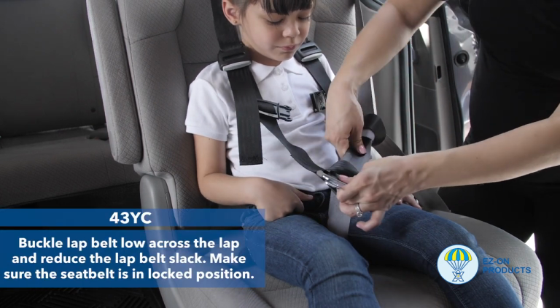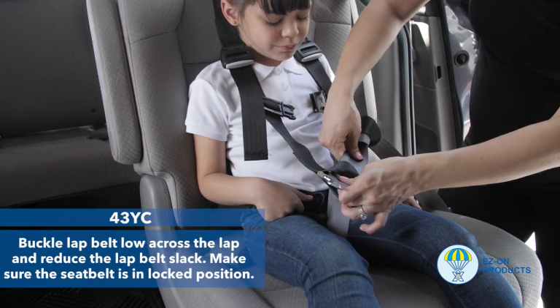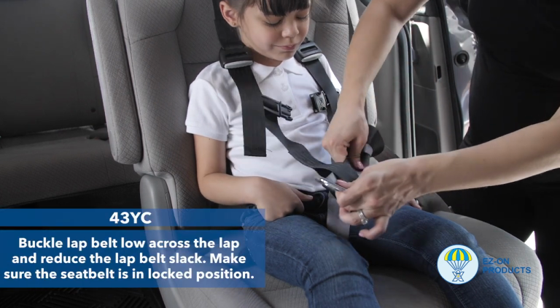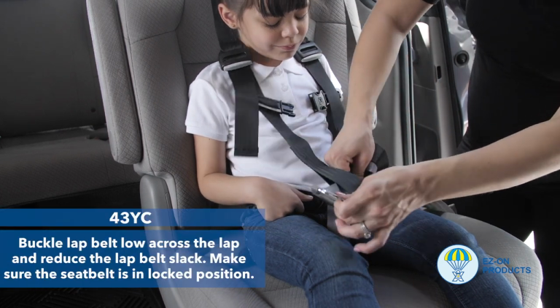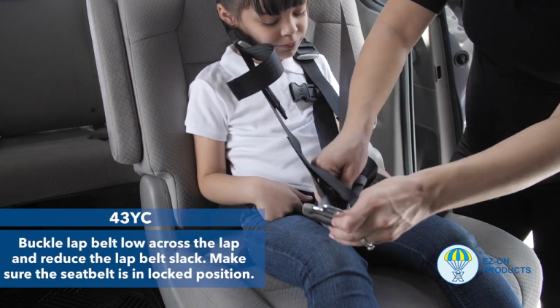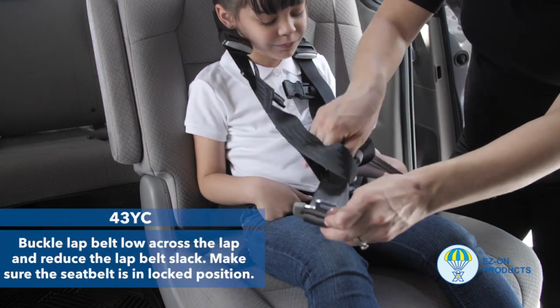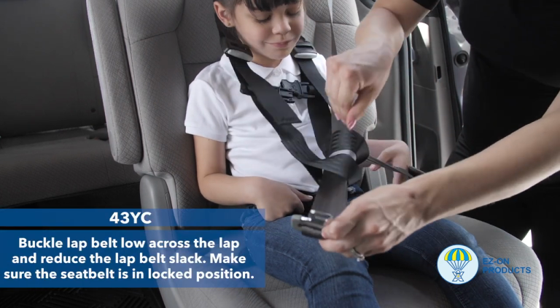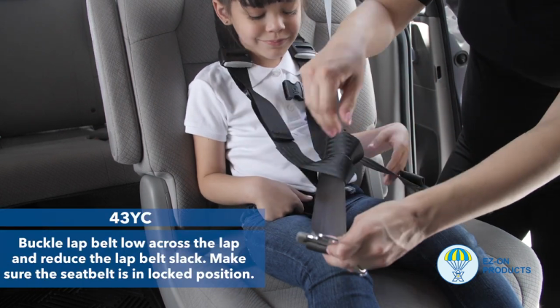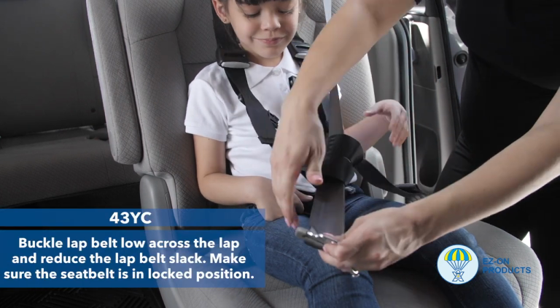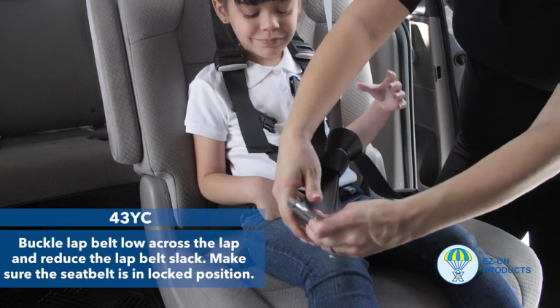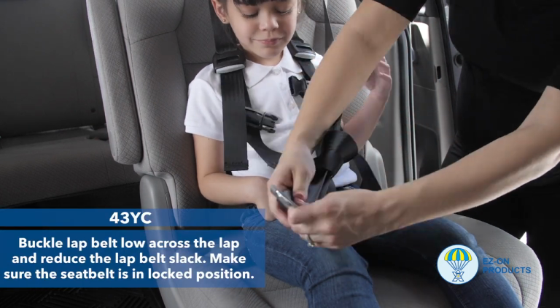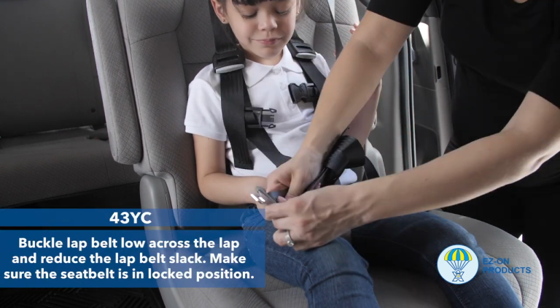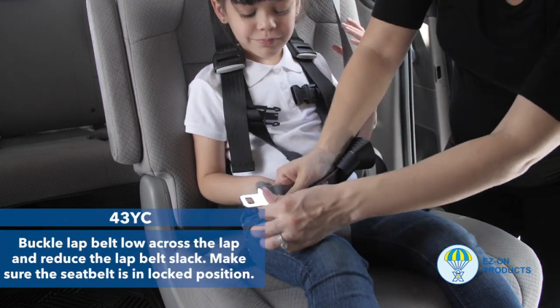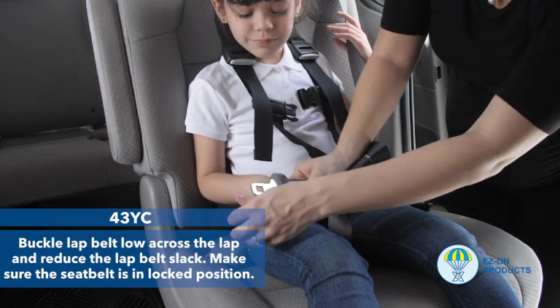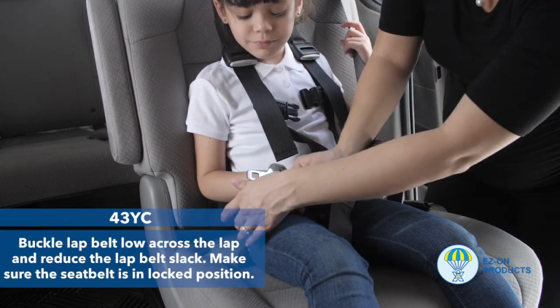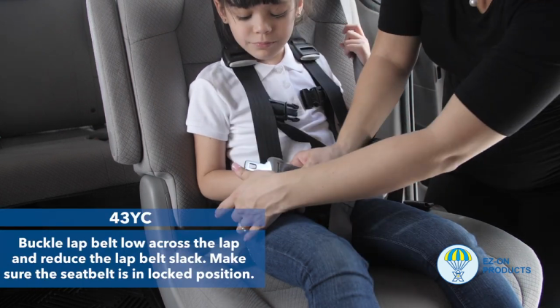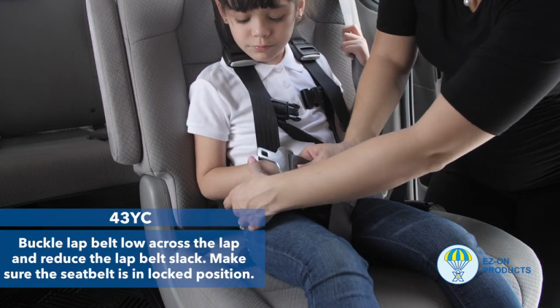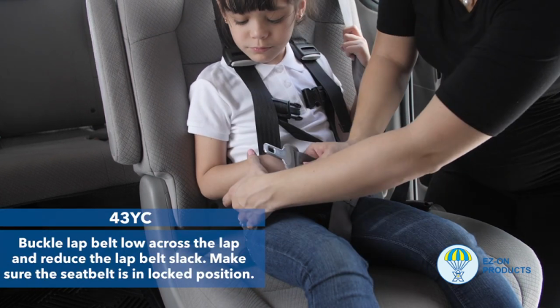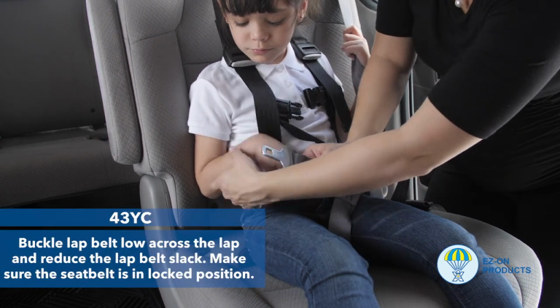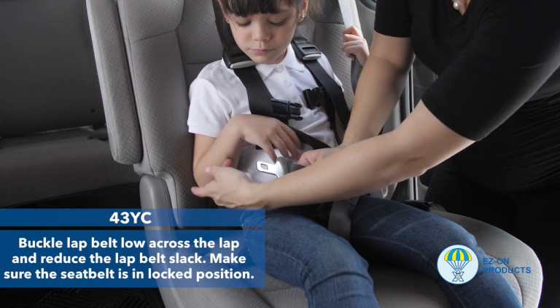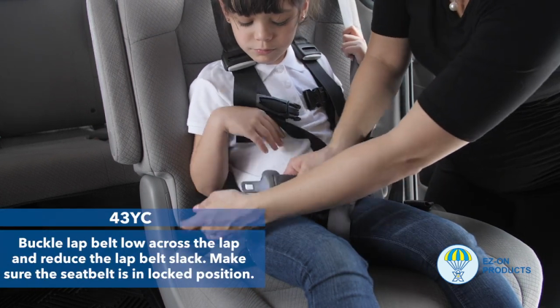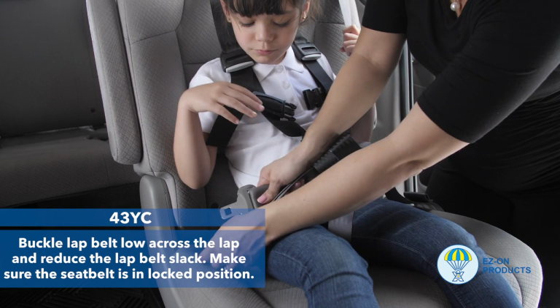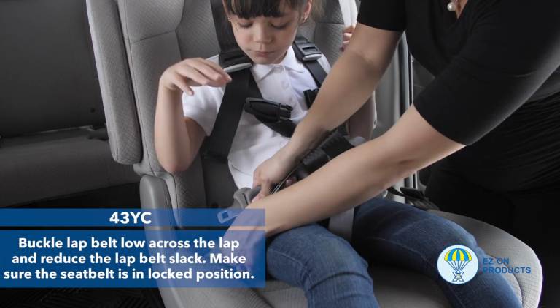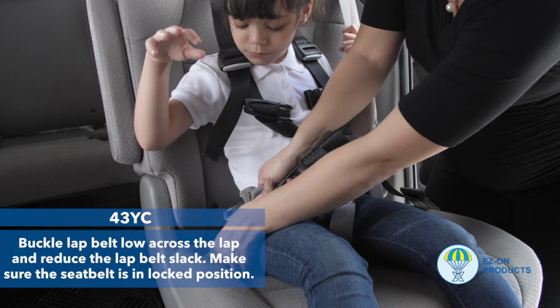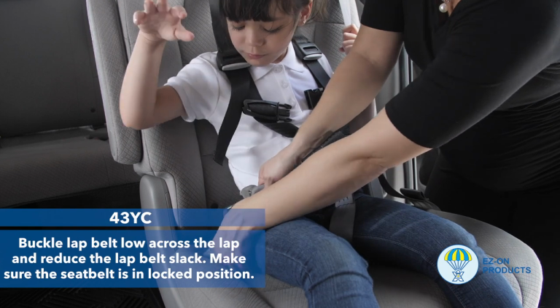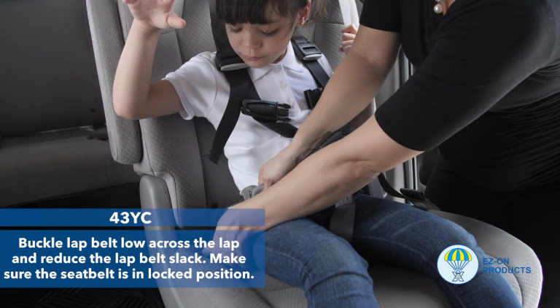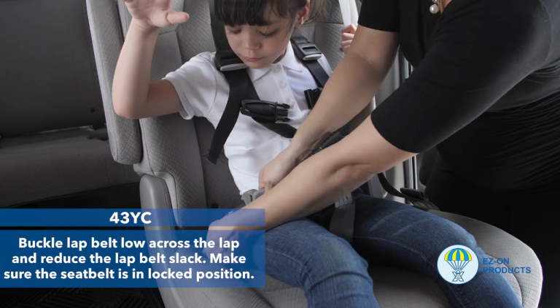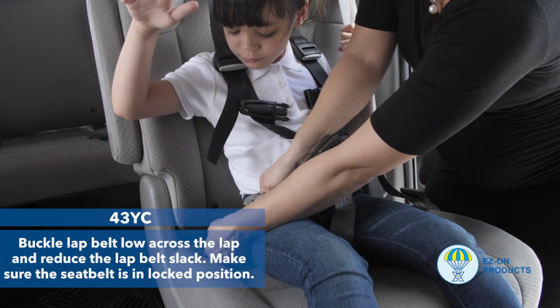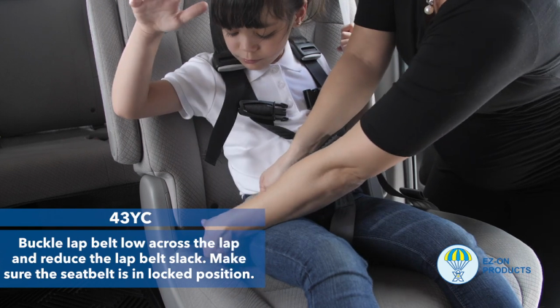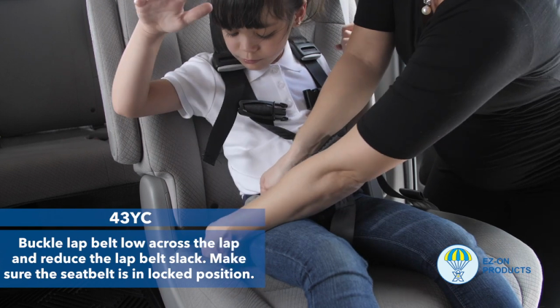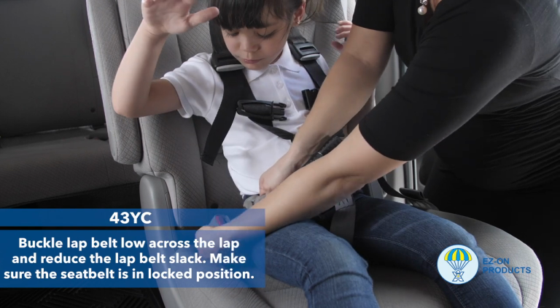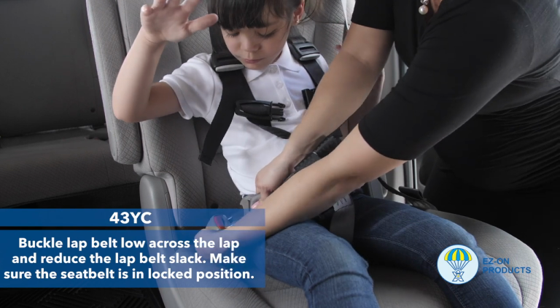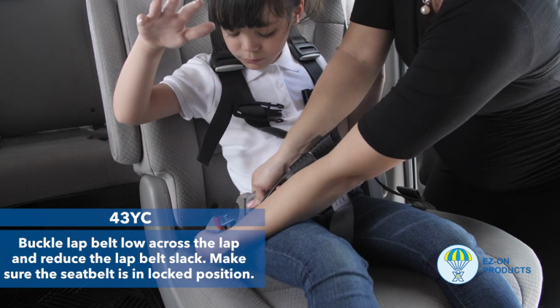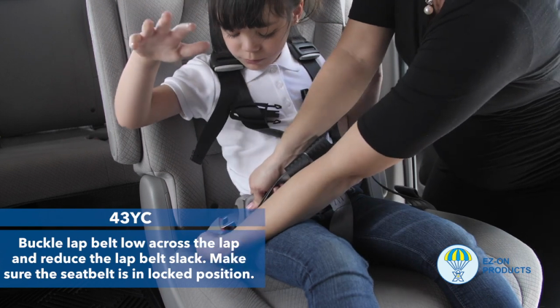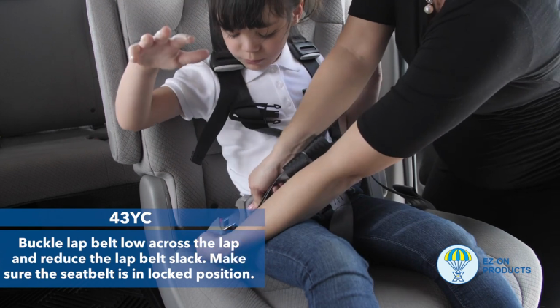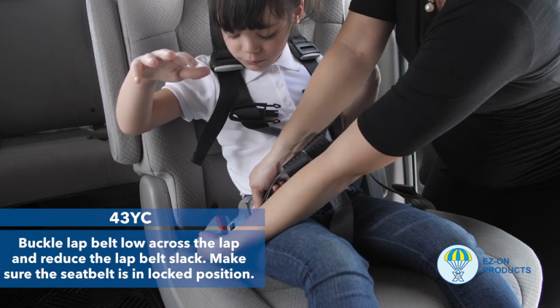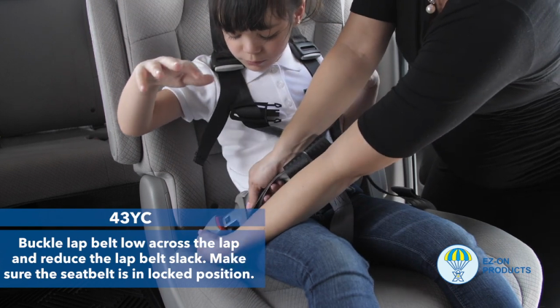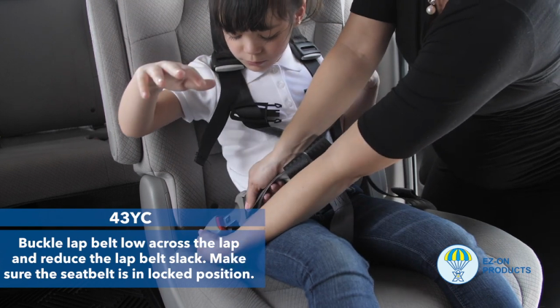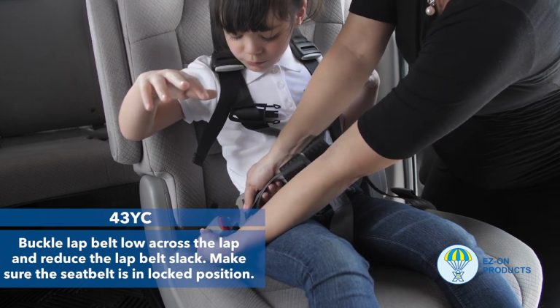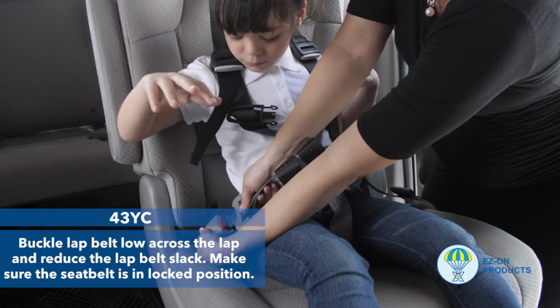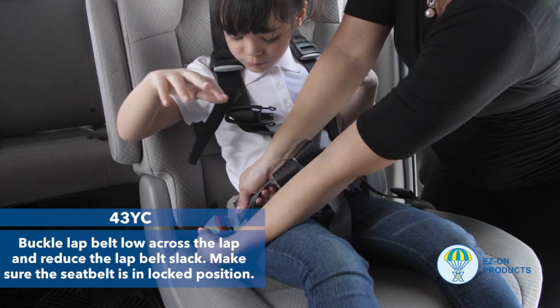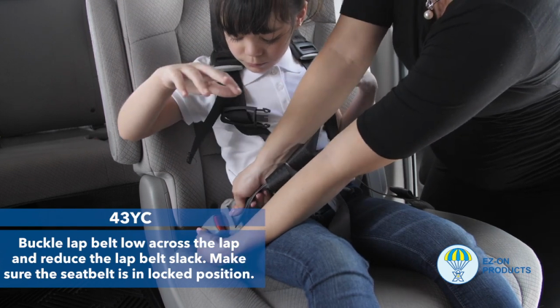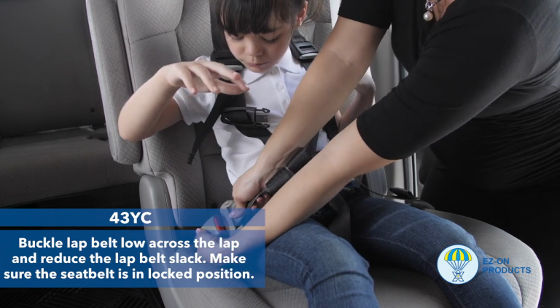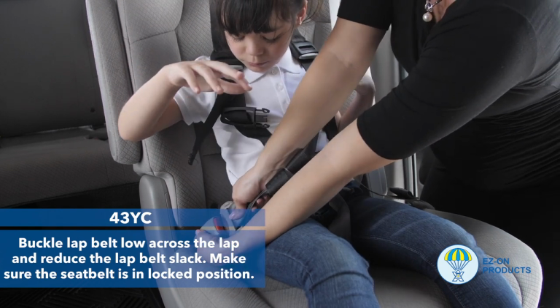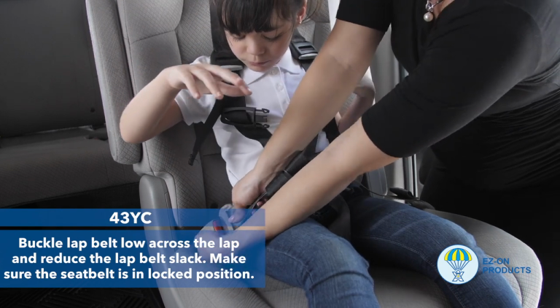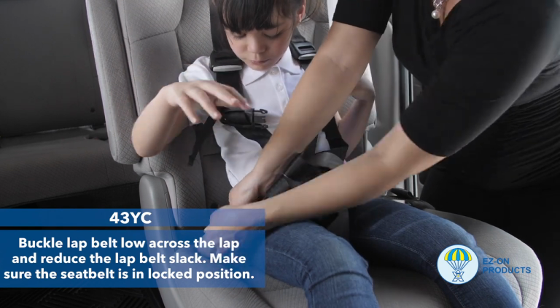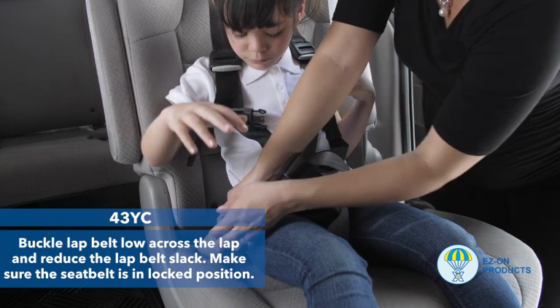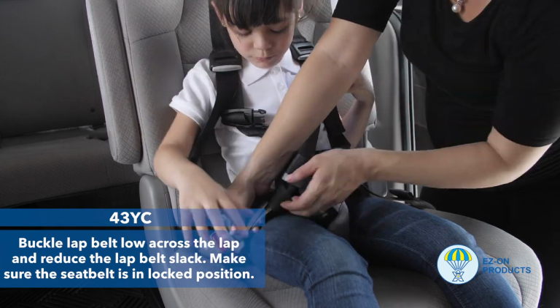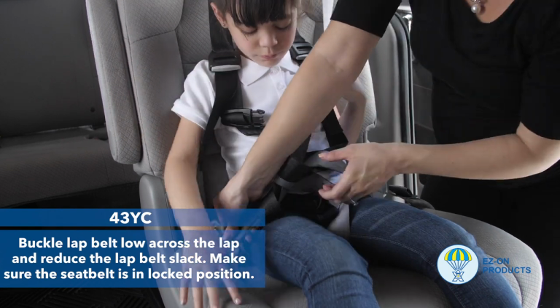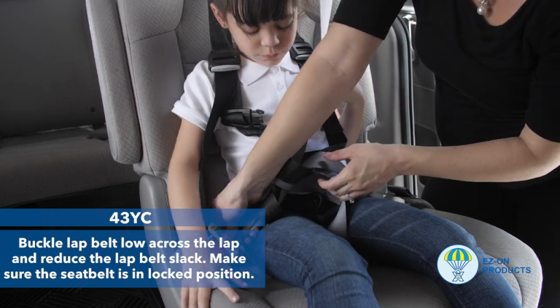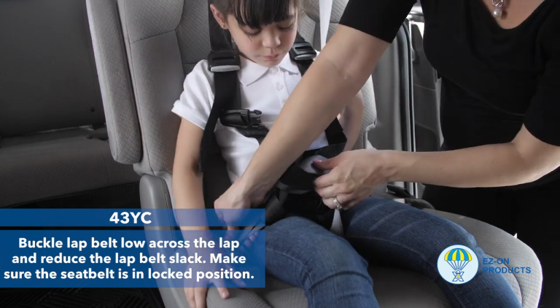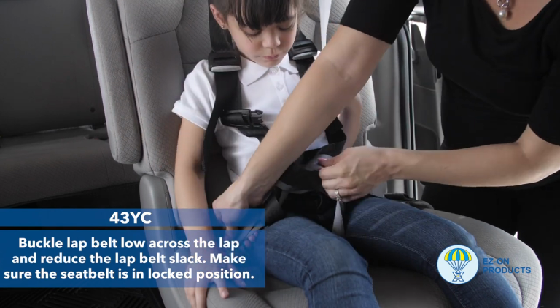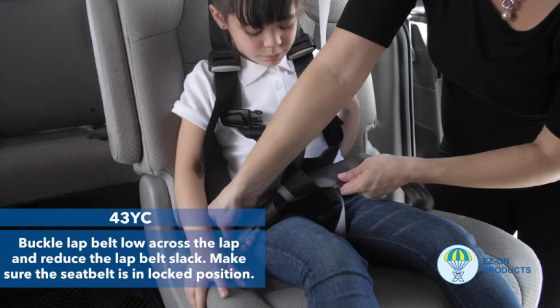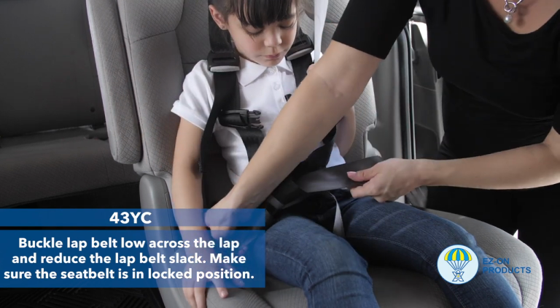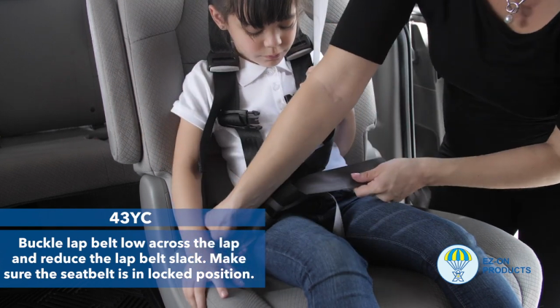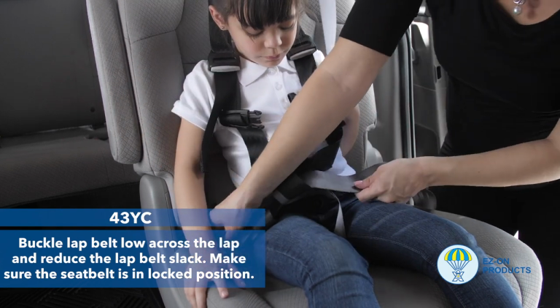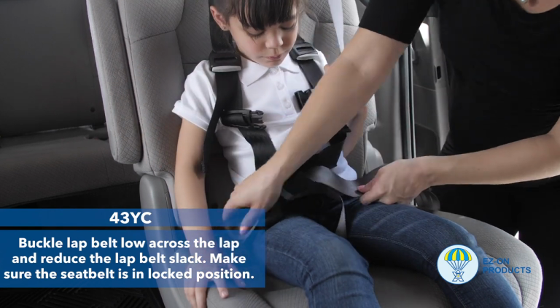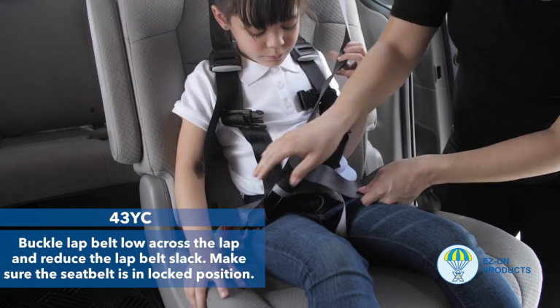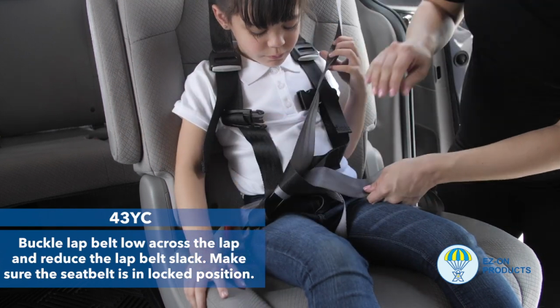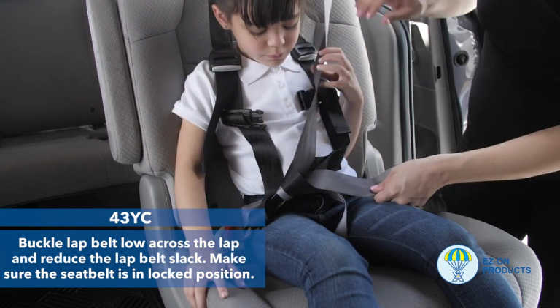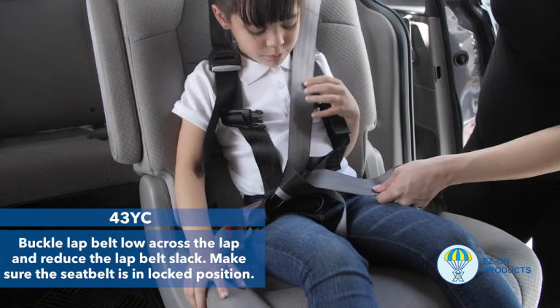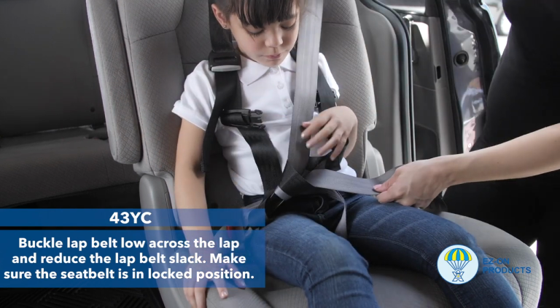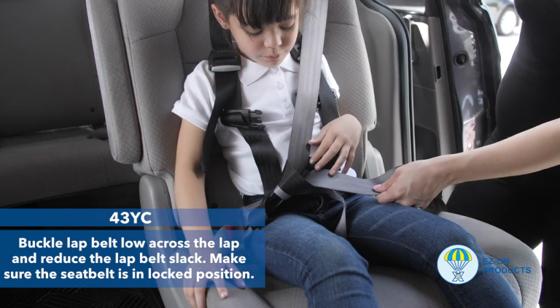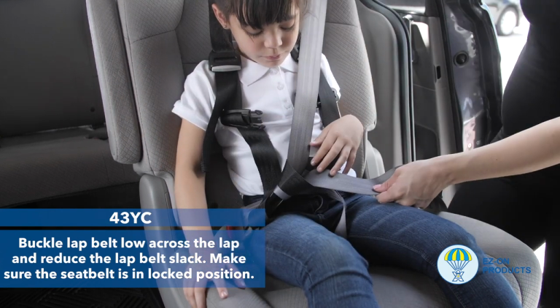Step 6: Buckle the seat belt low across the lap and reduce the seat belt slack. Make sure the seat belt is in the locked position.